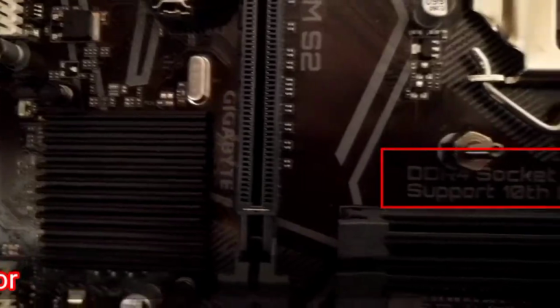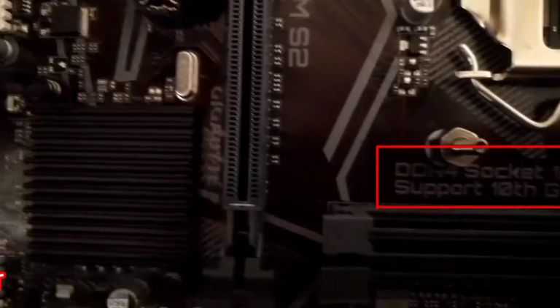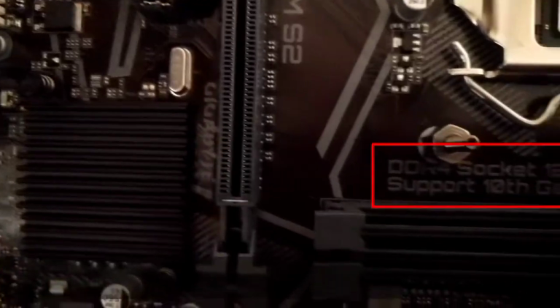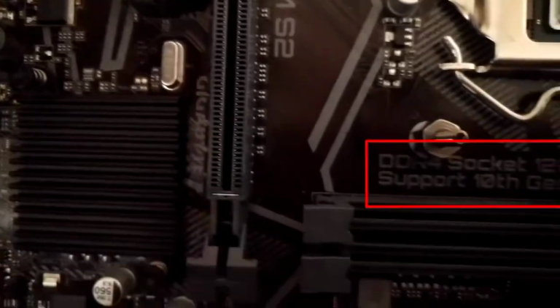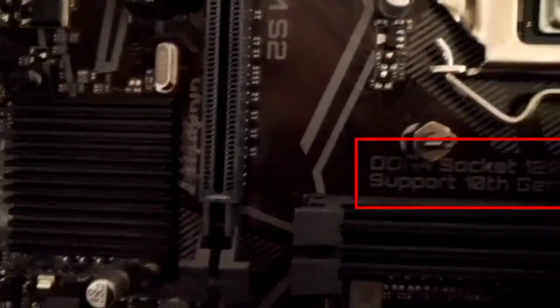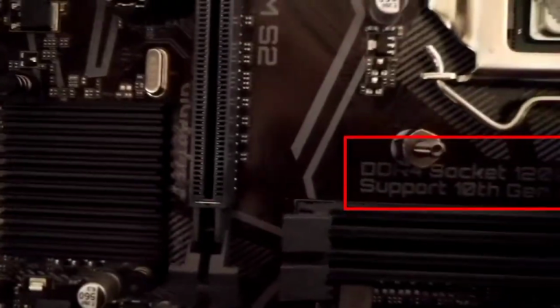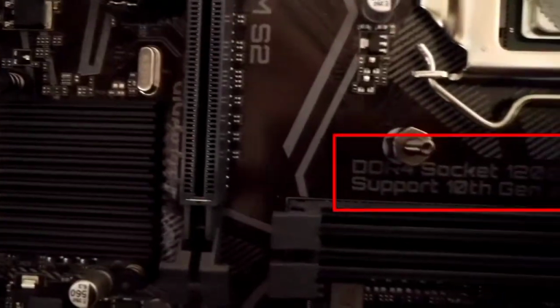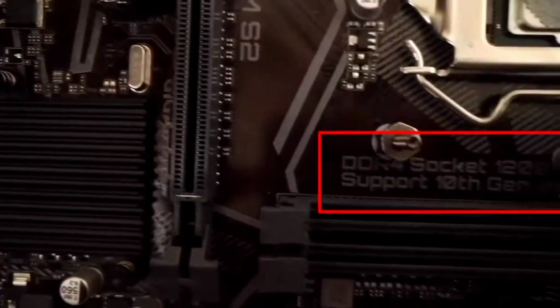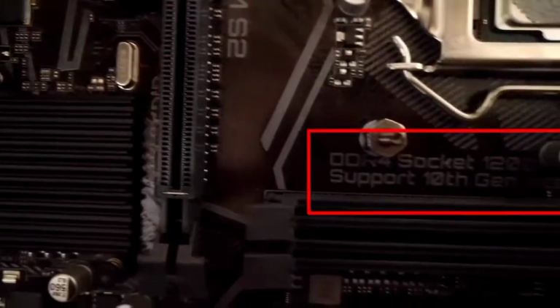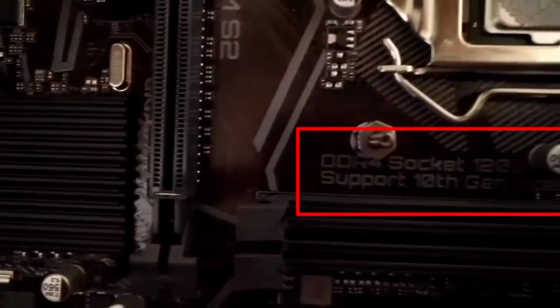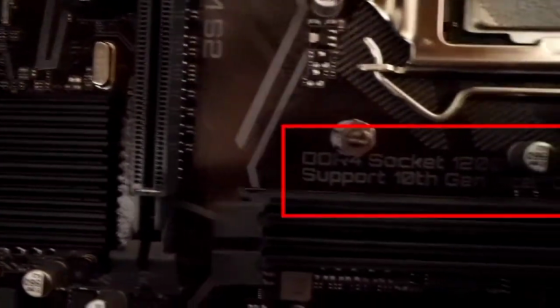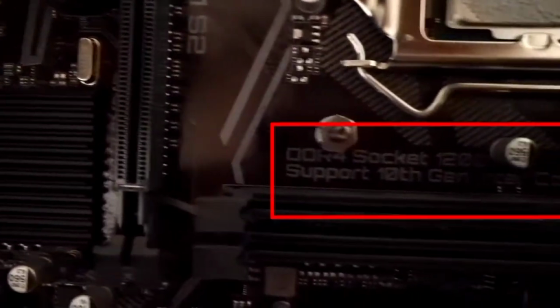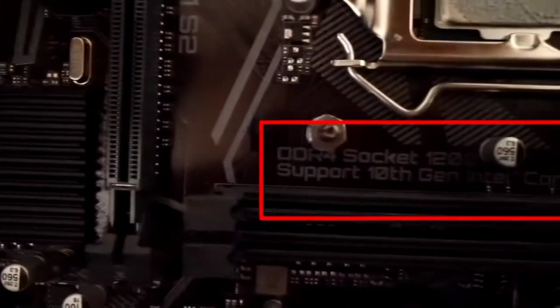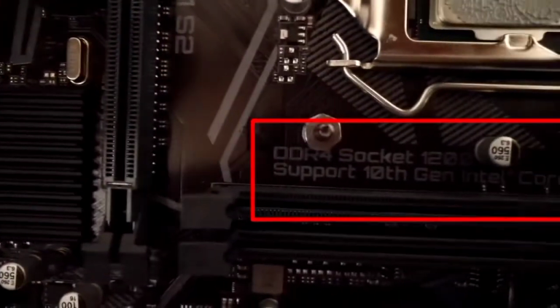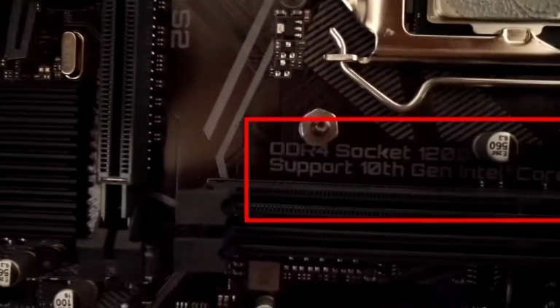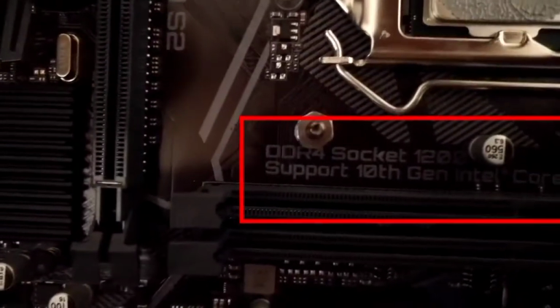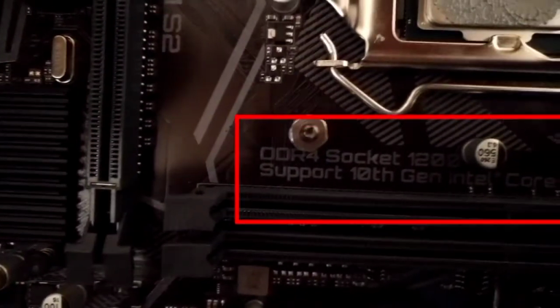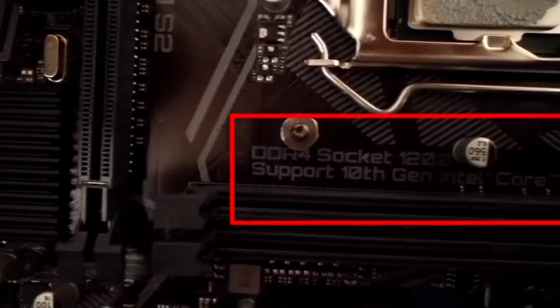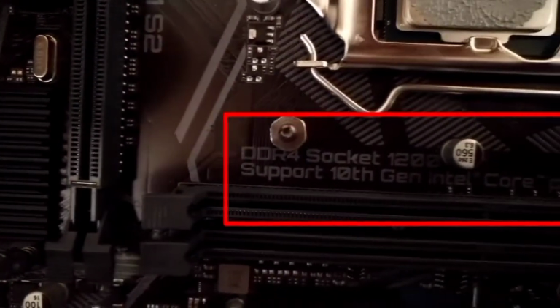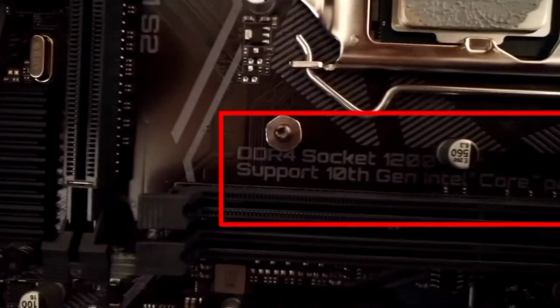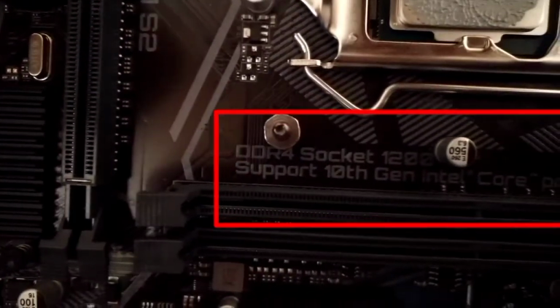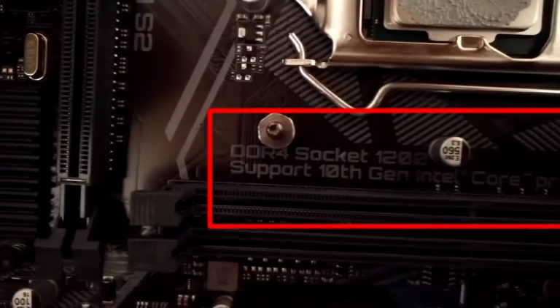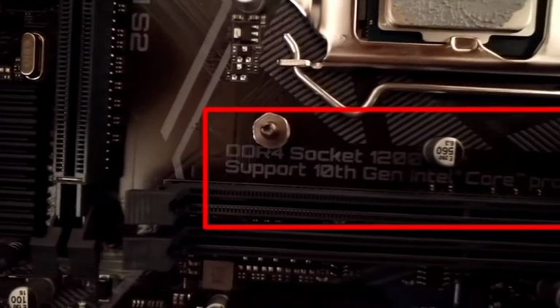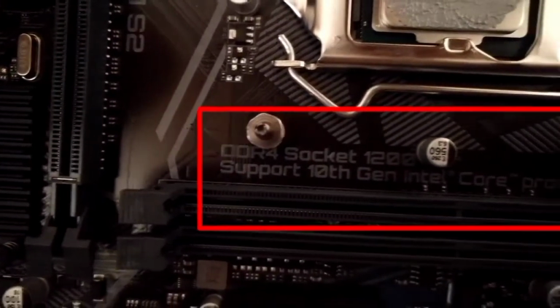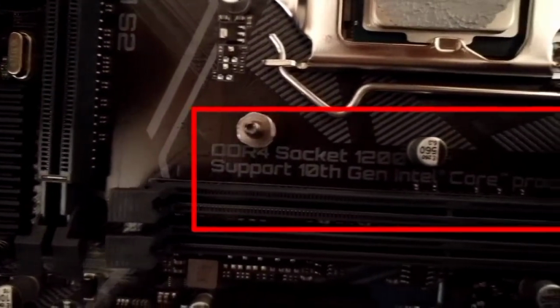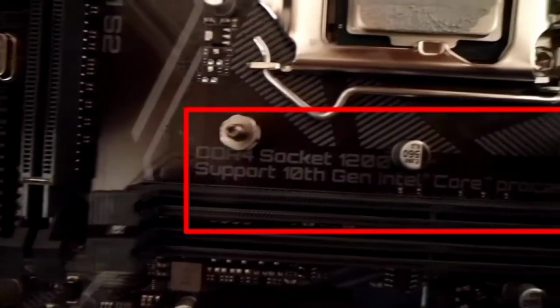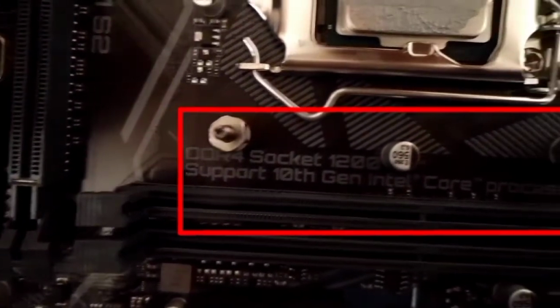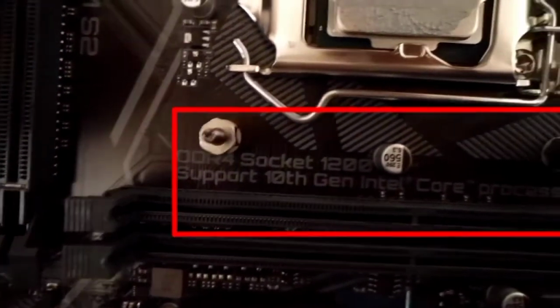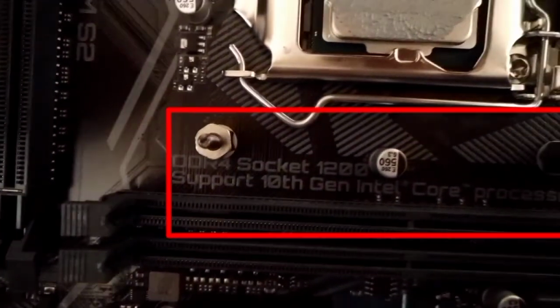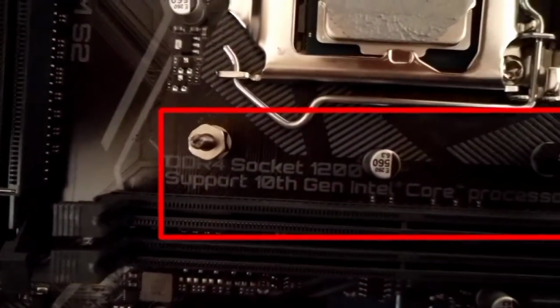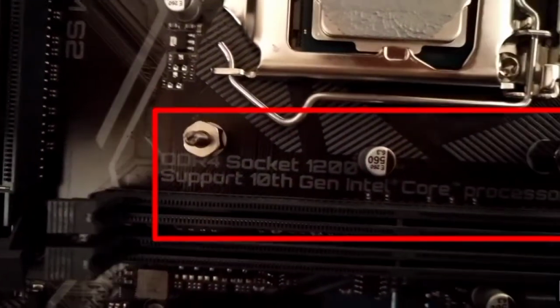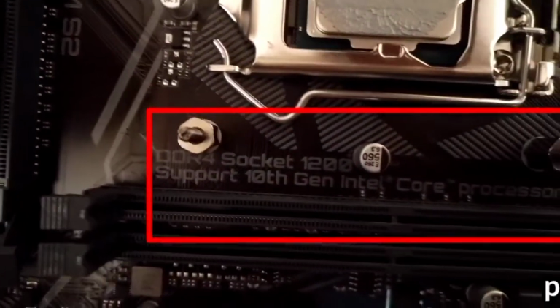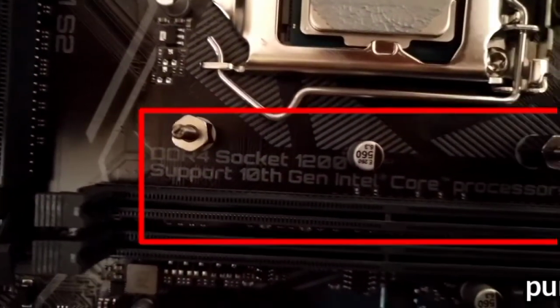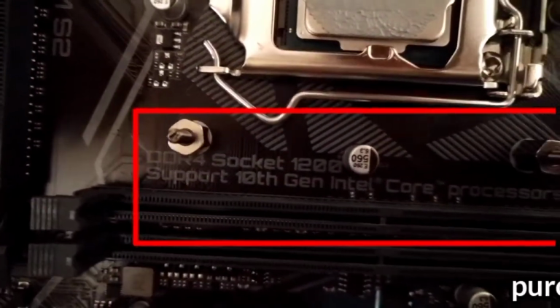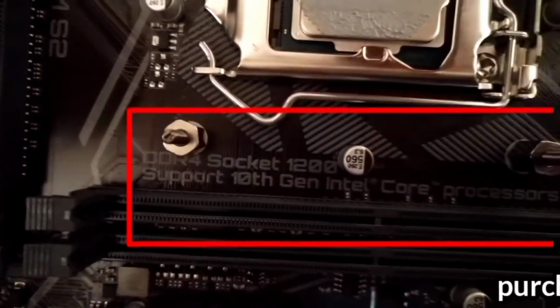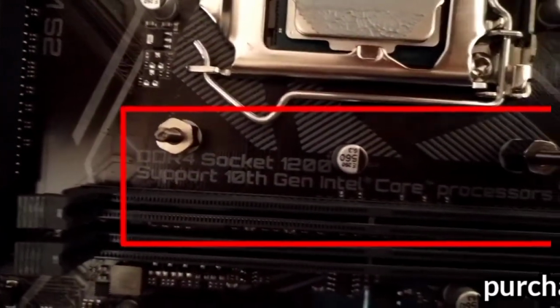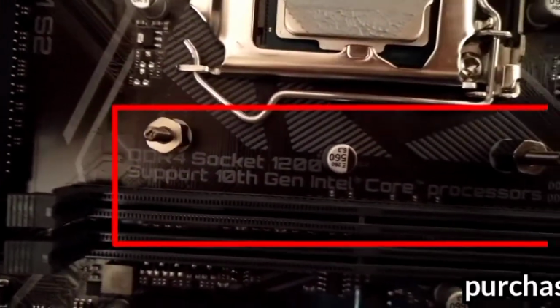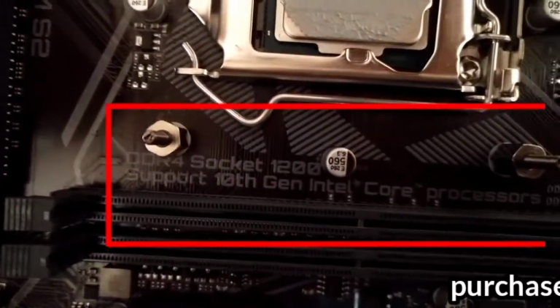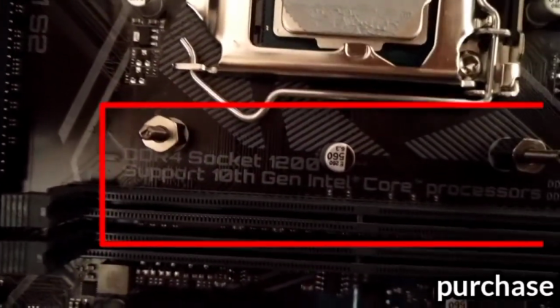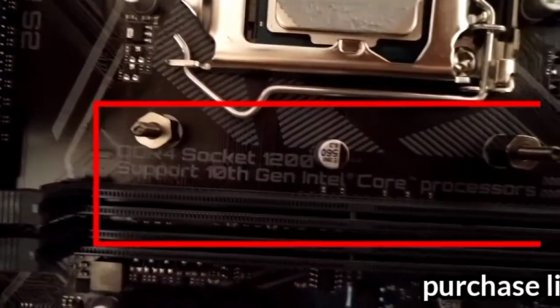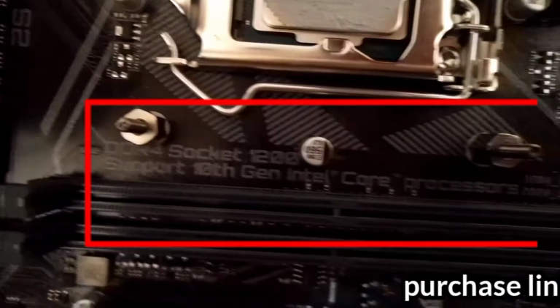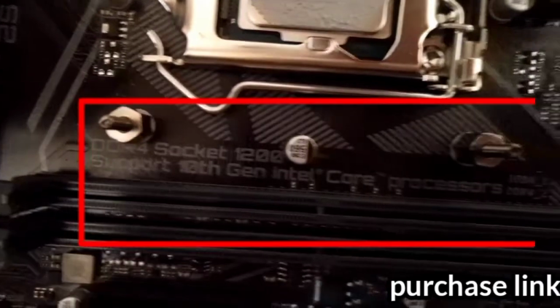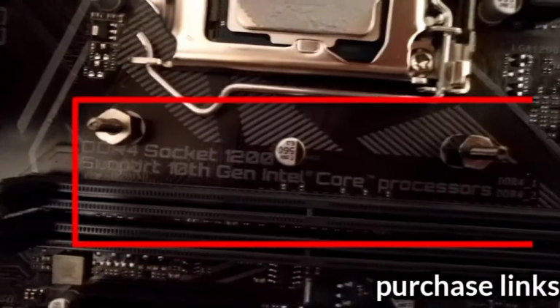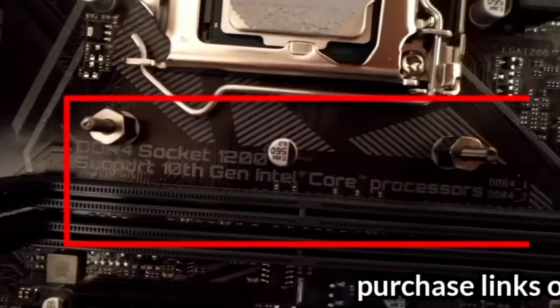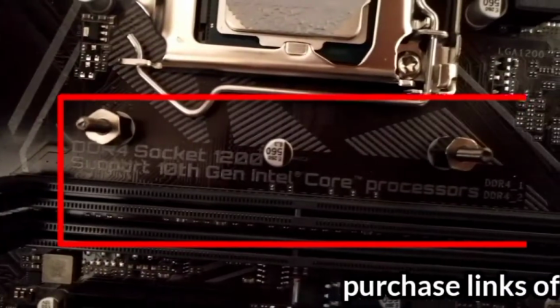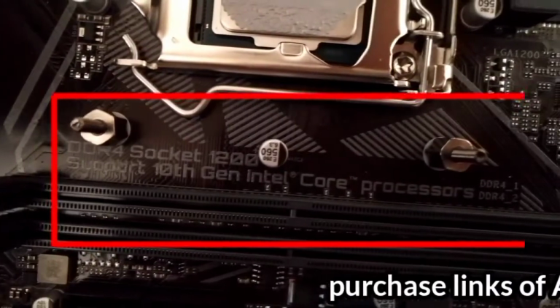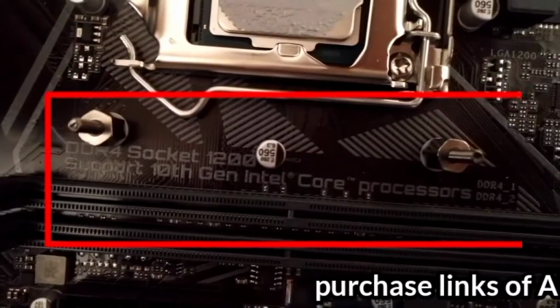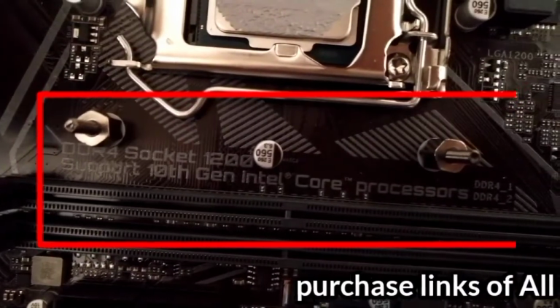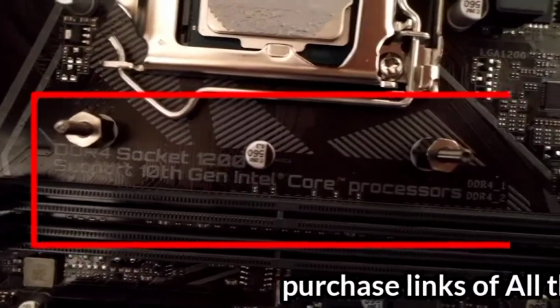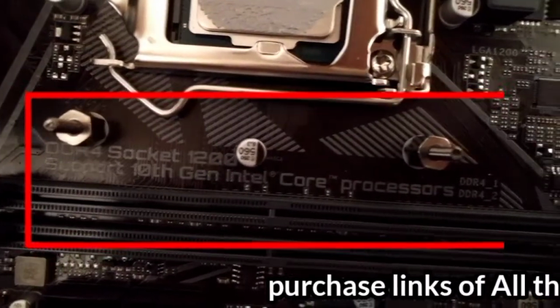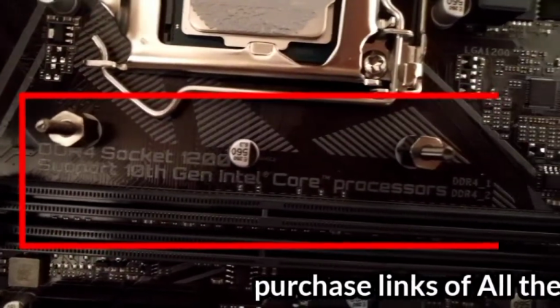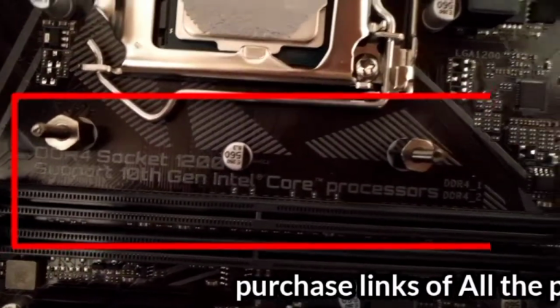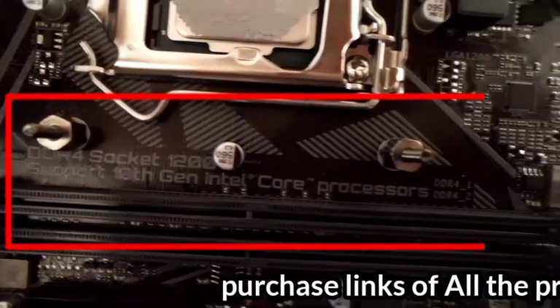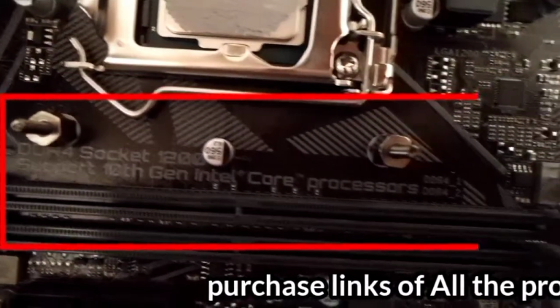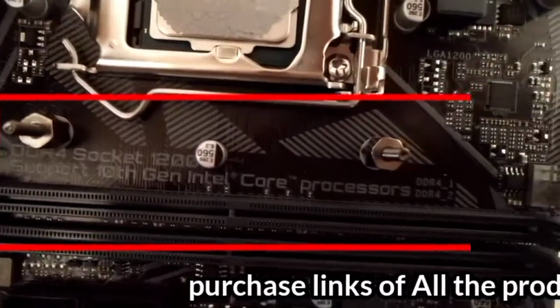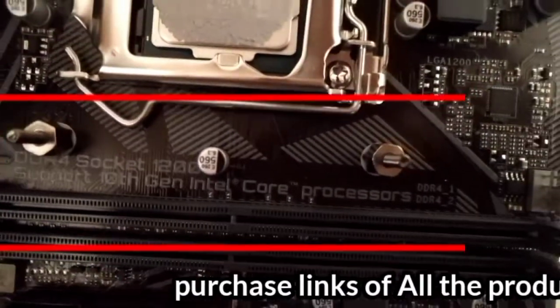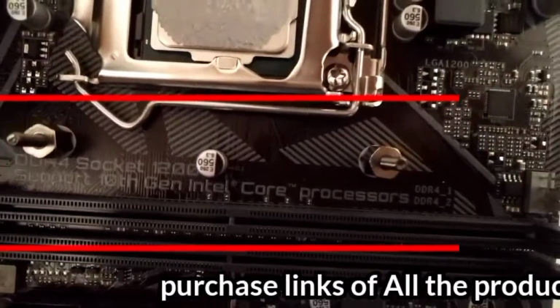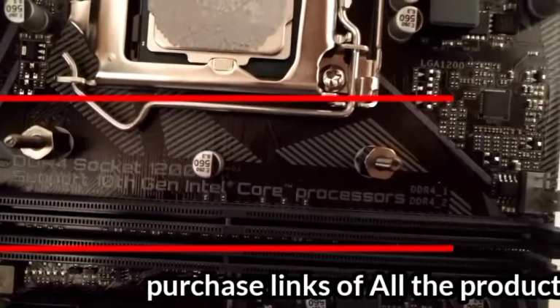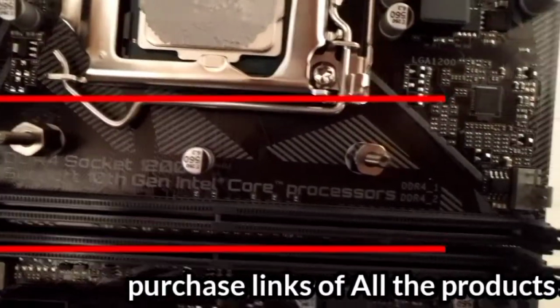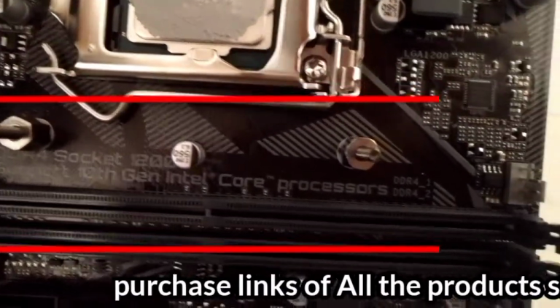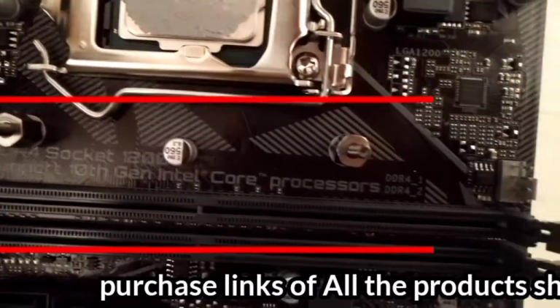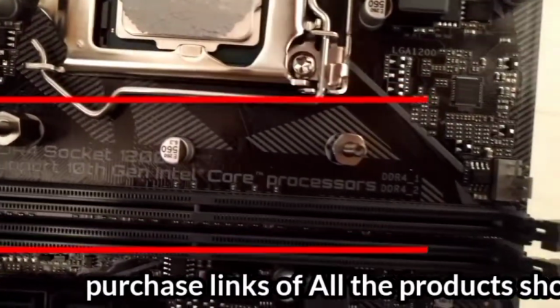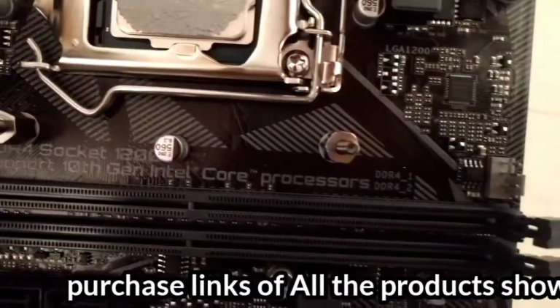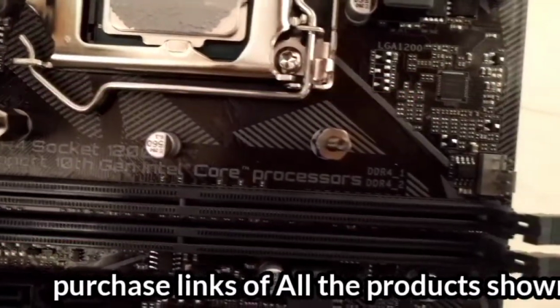The motherboard we are using in this video has an LGA 1200 socket and two DDR4 RAM slots.